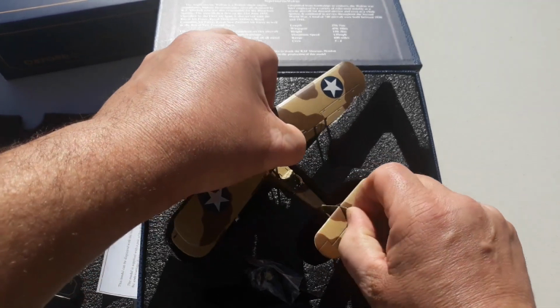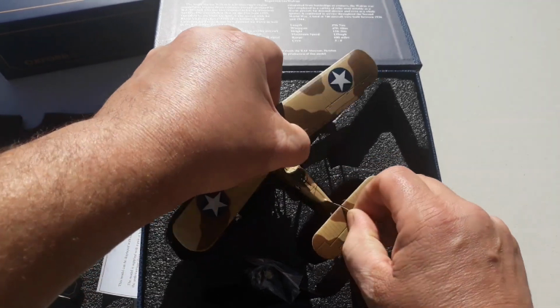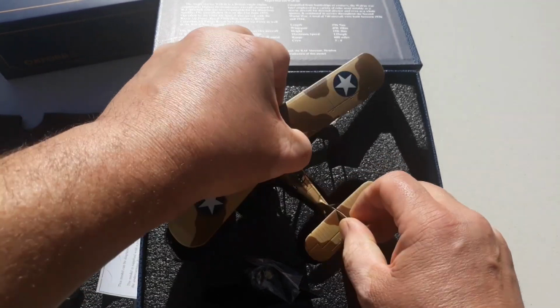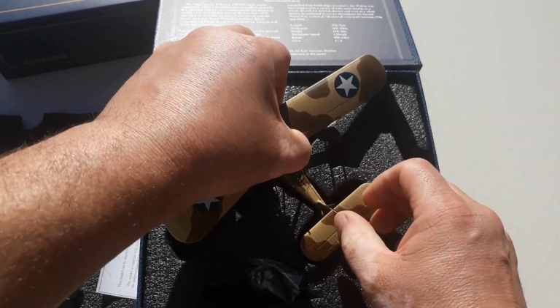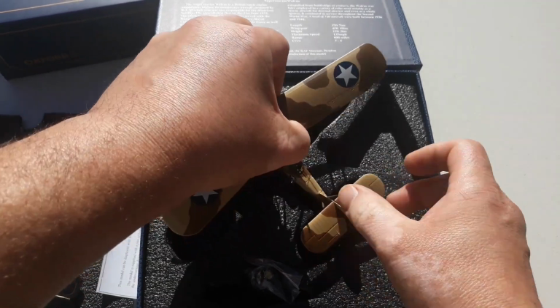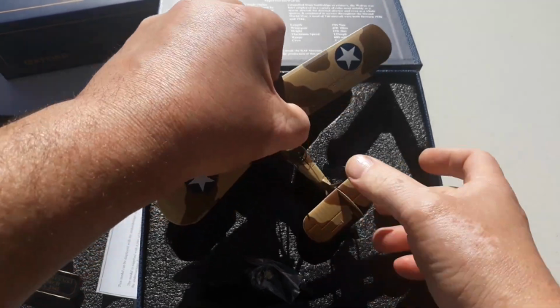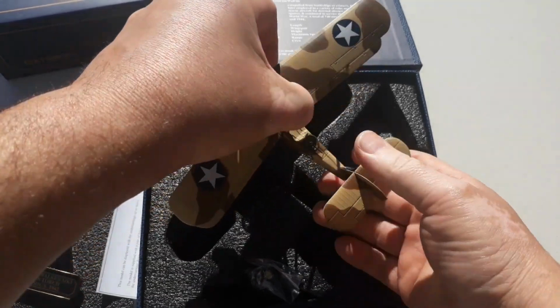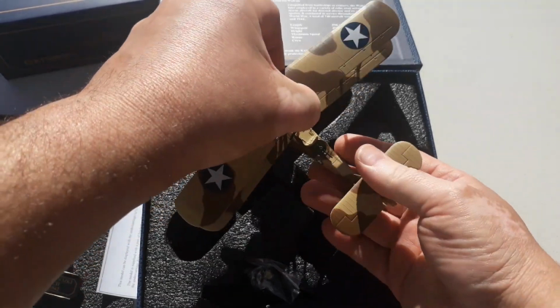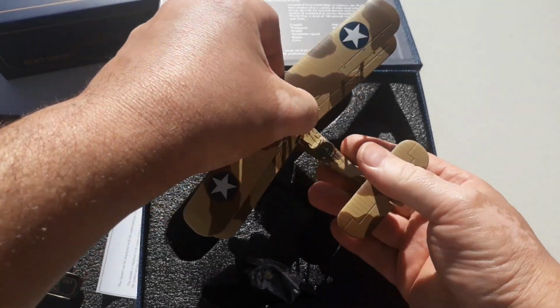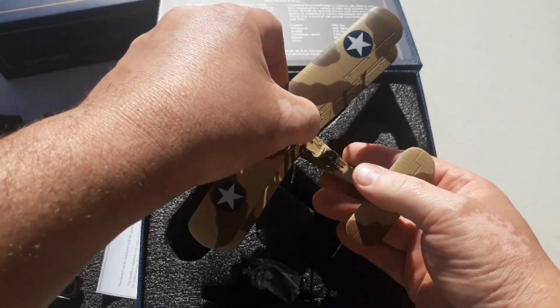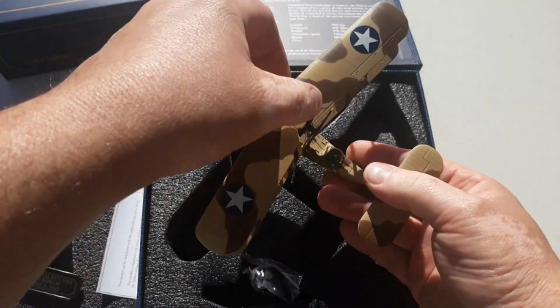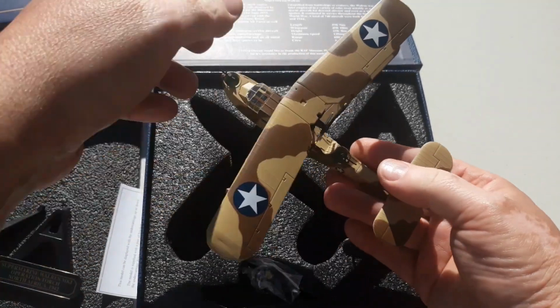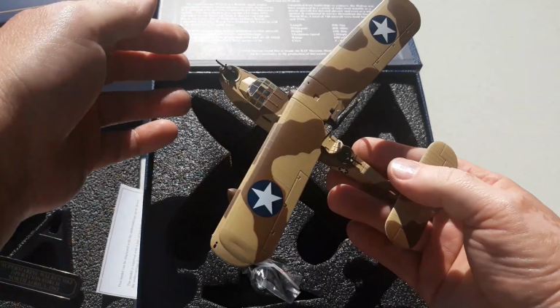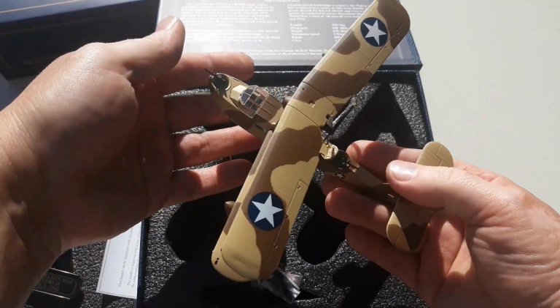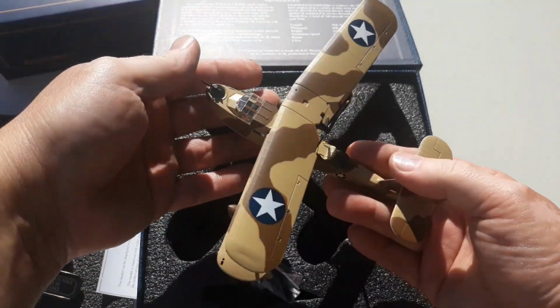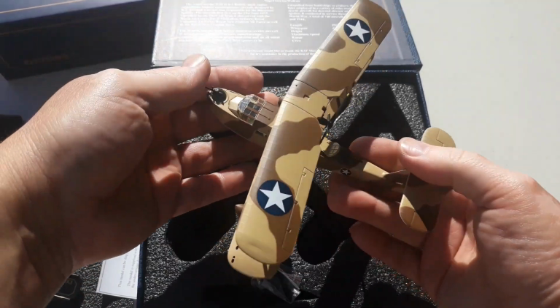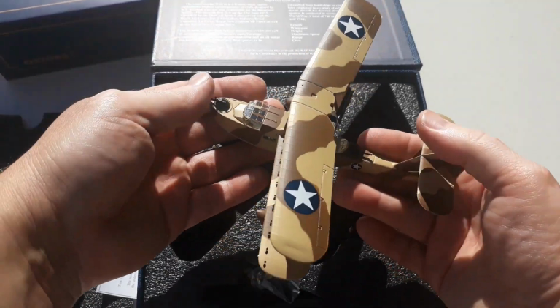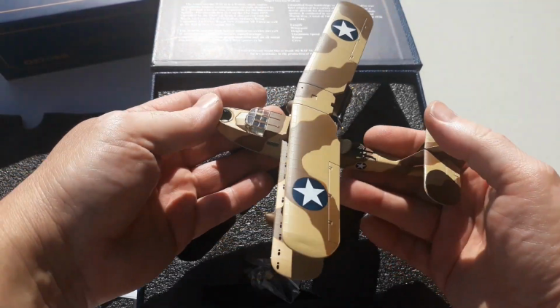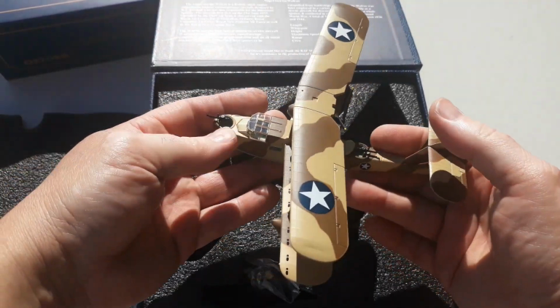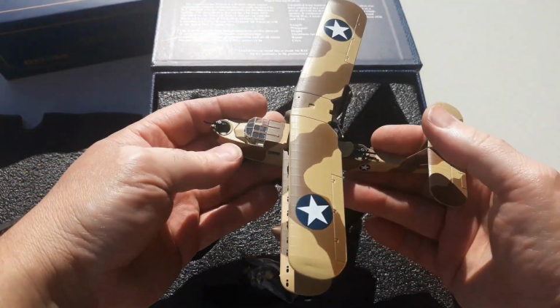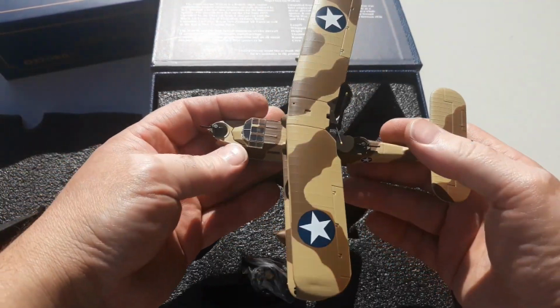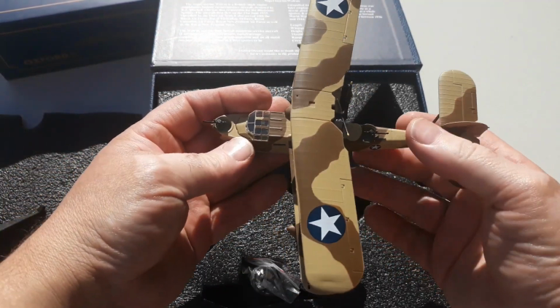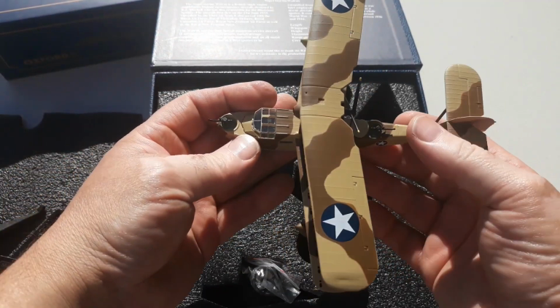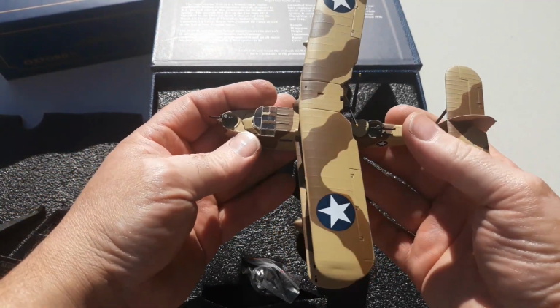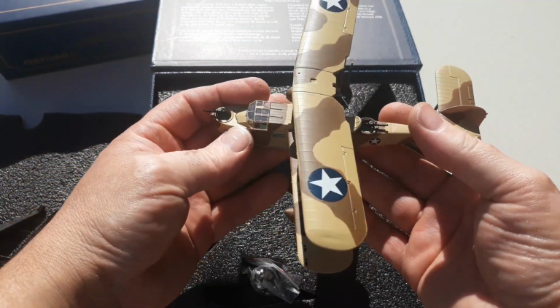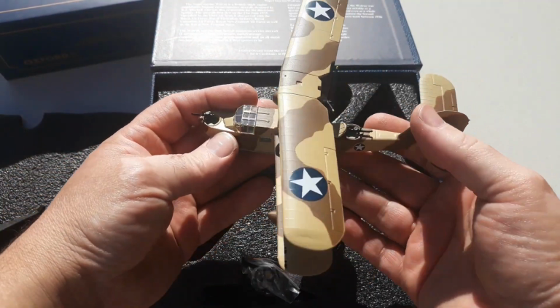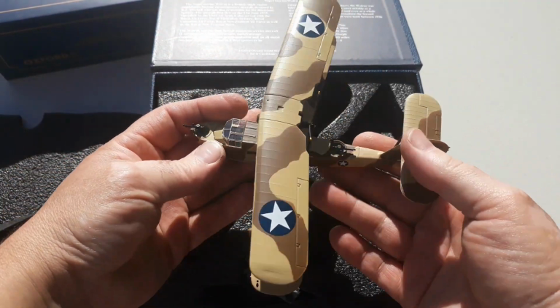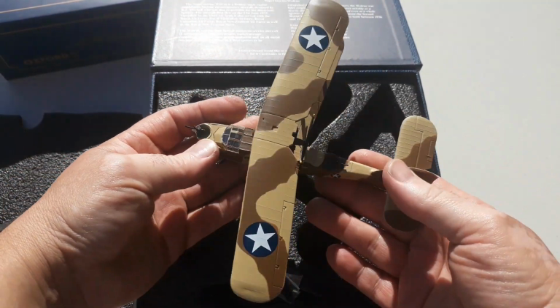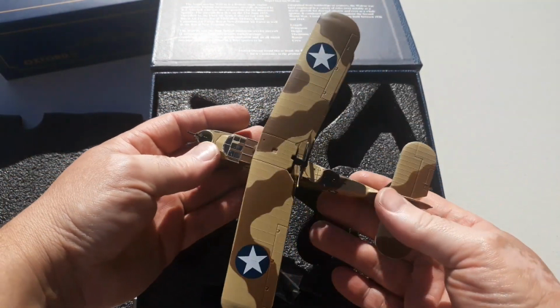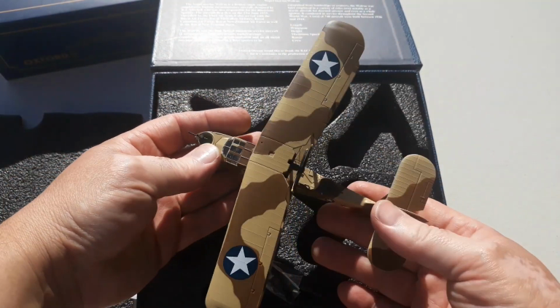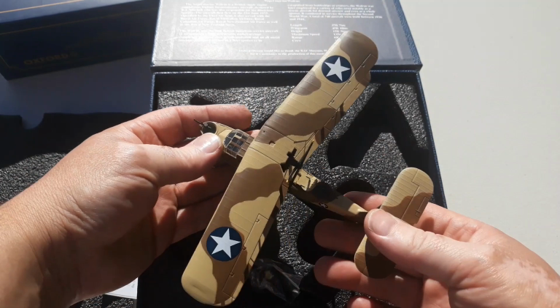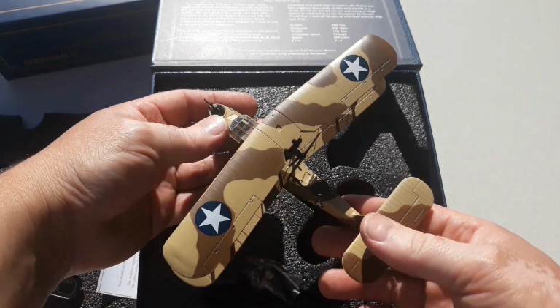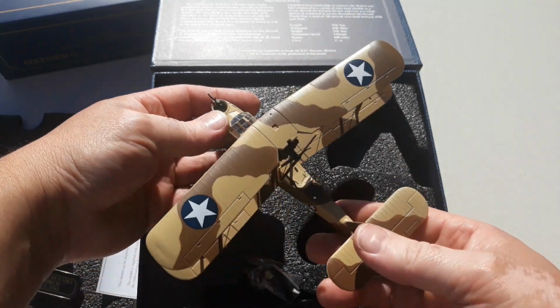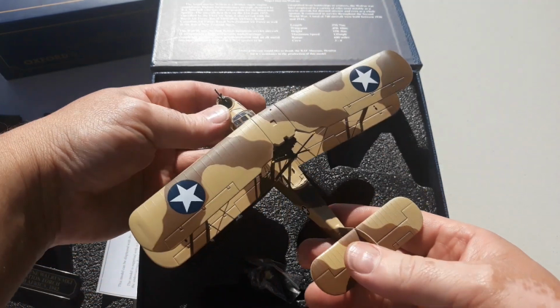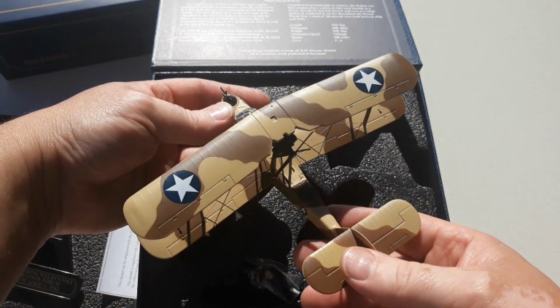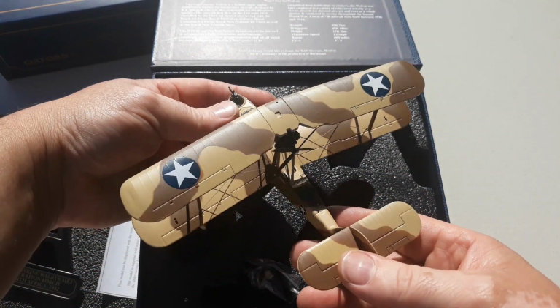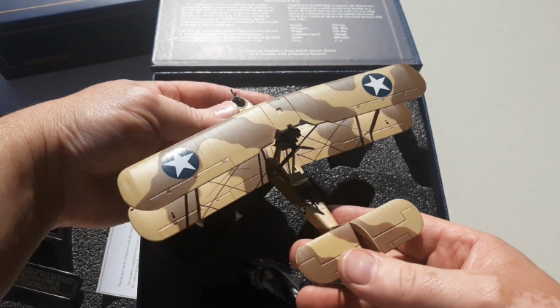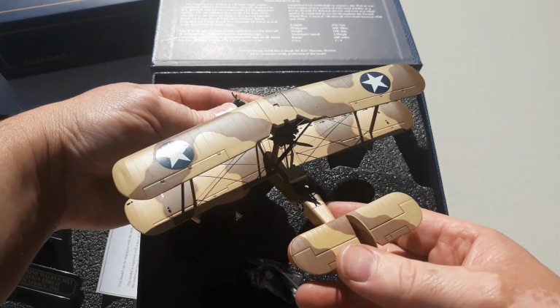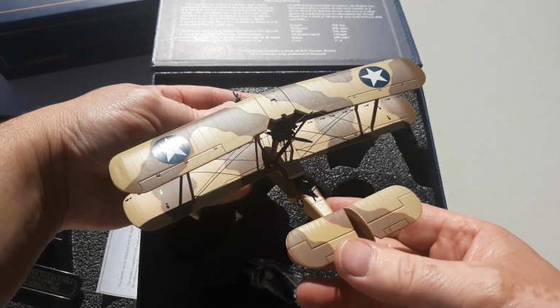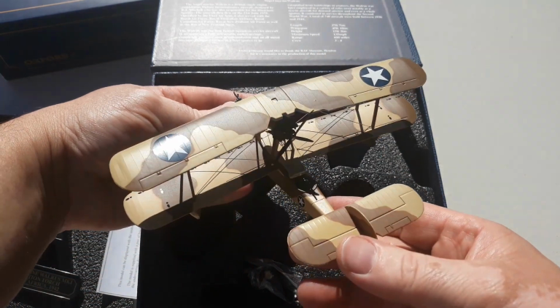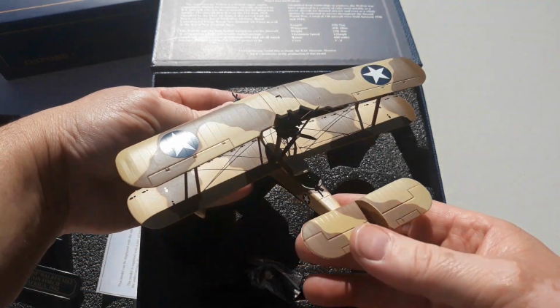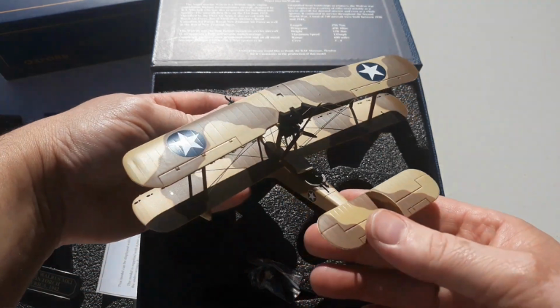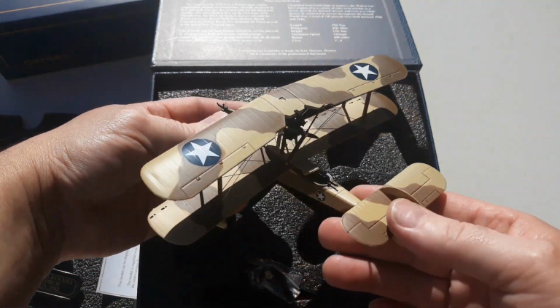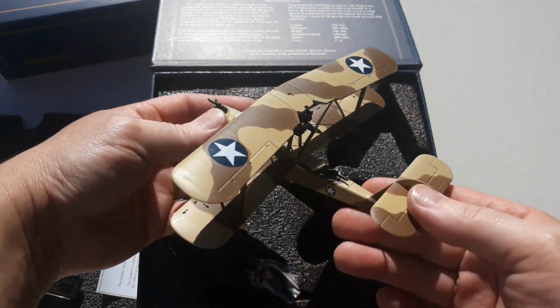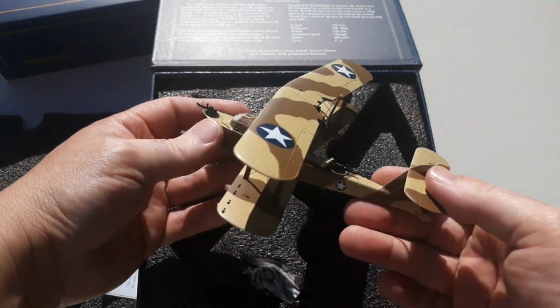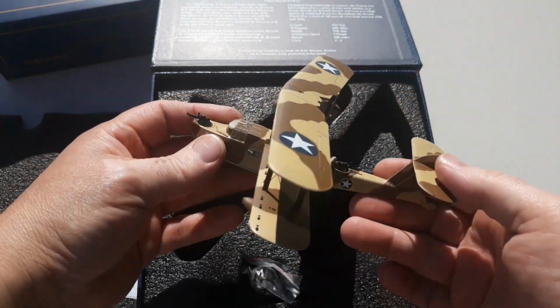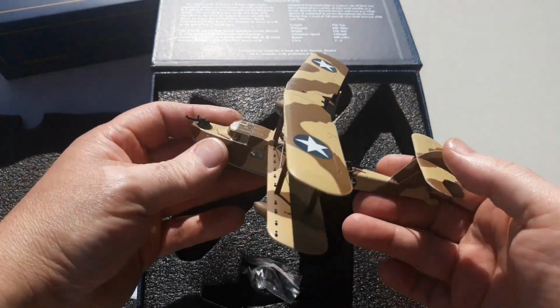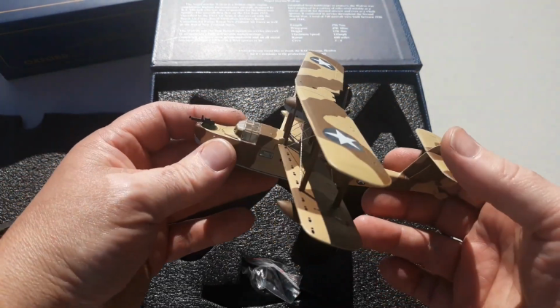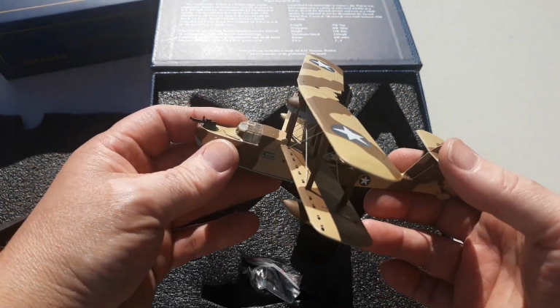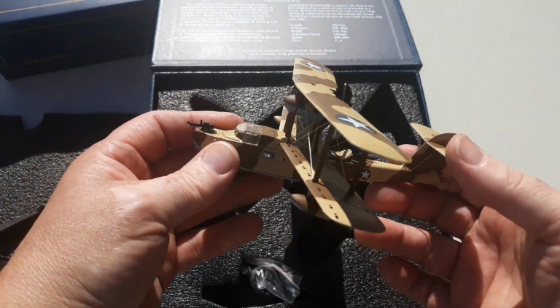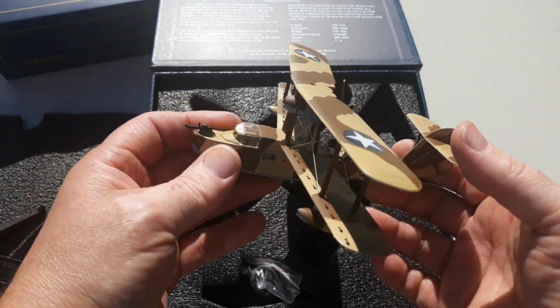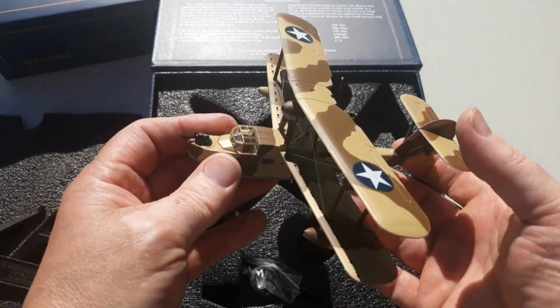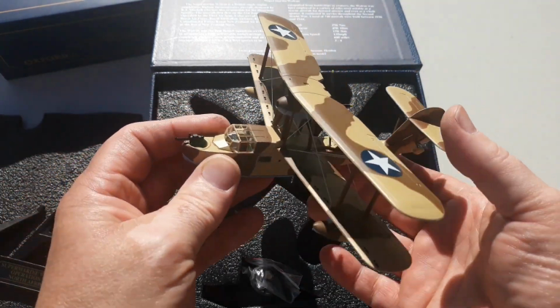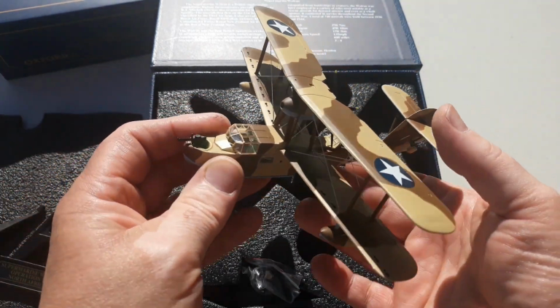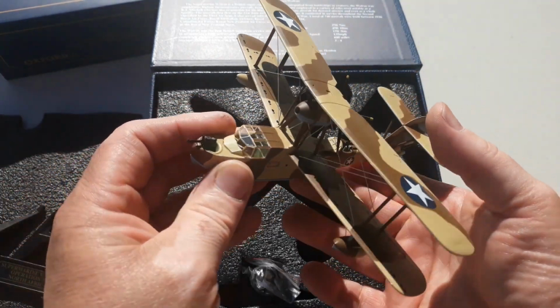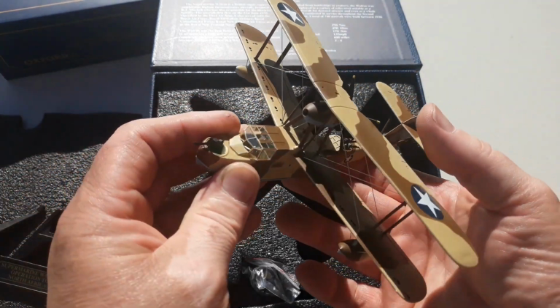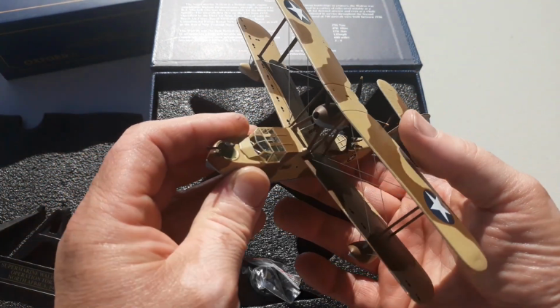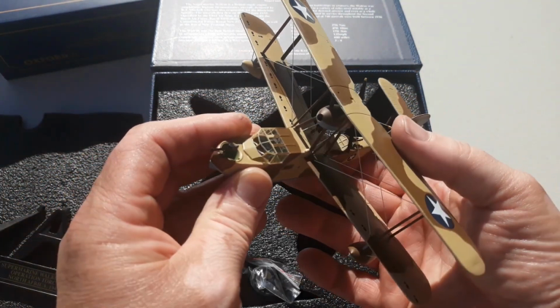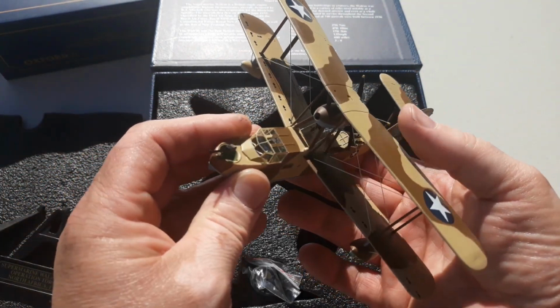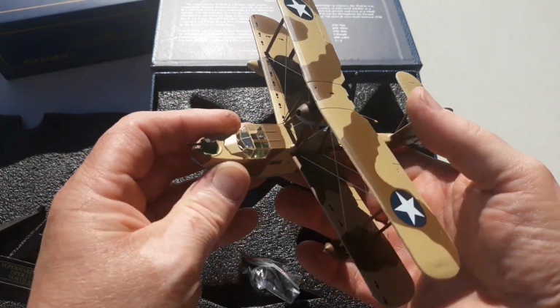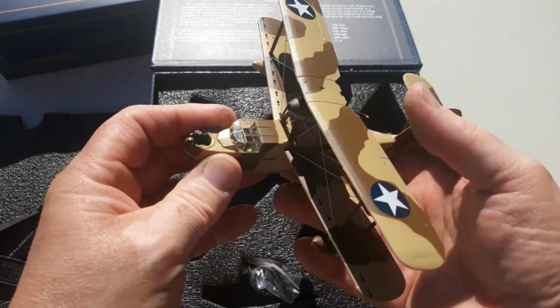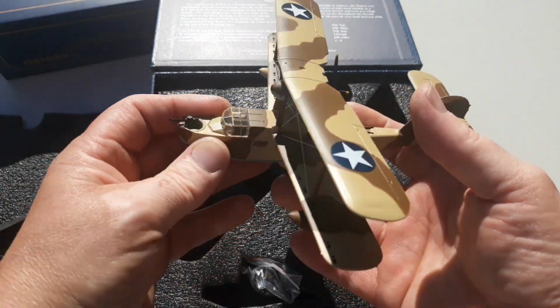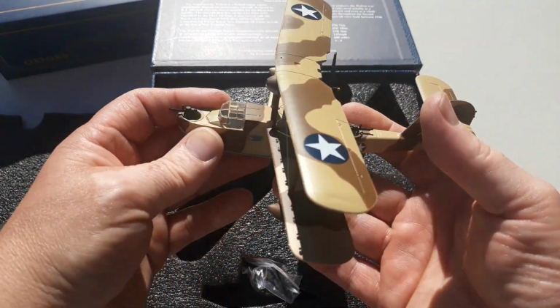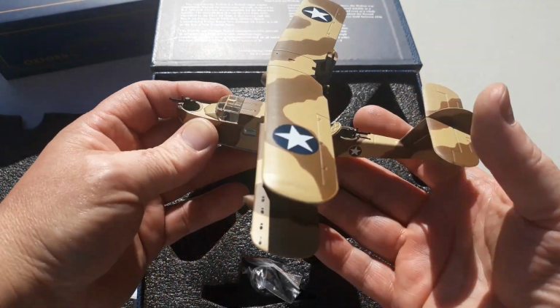So here we go — it's very decent, well made, very presentable.